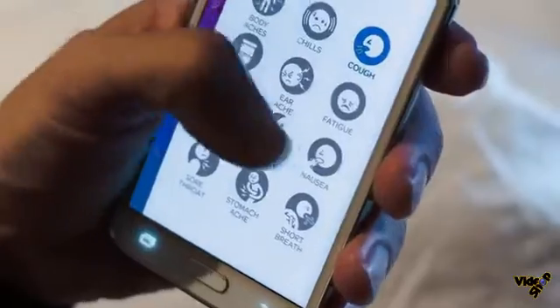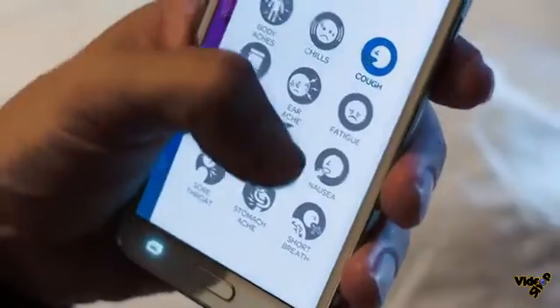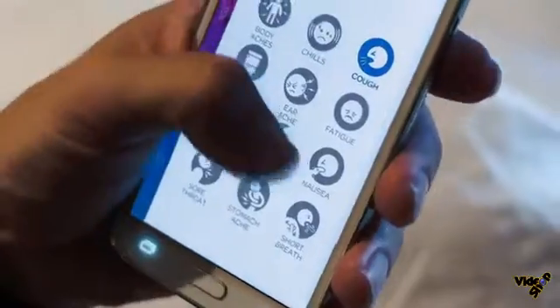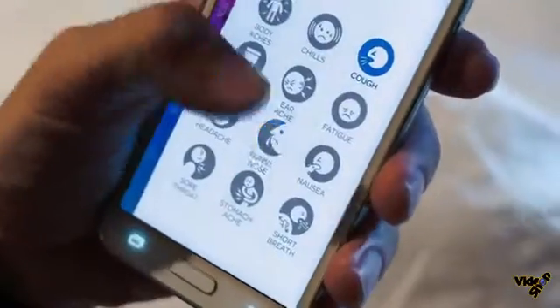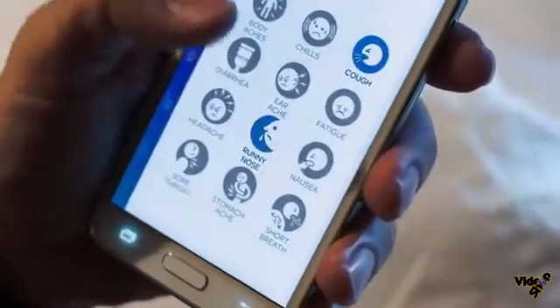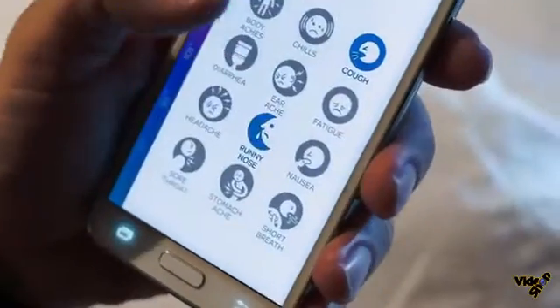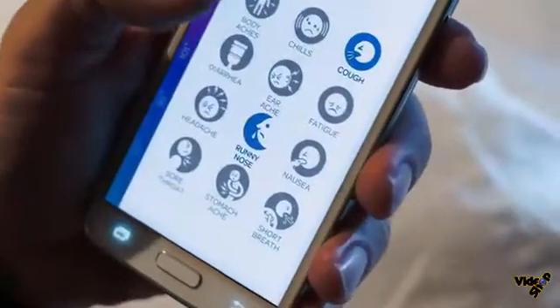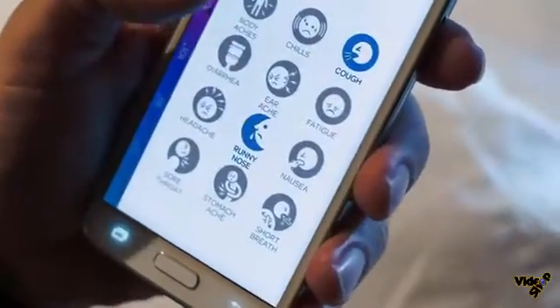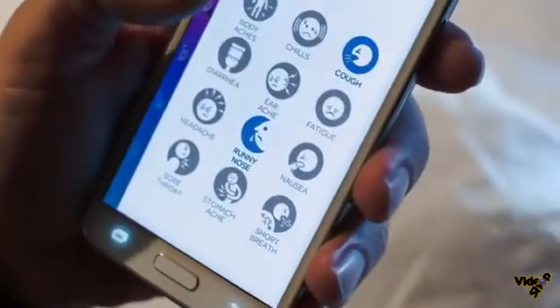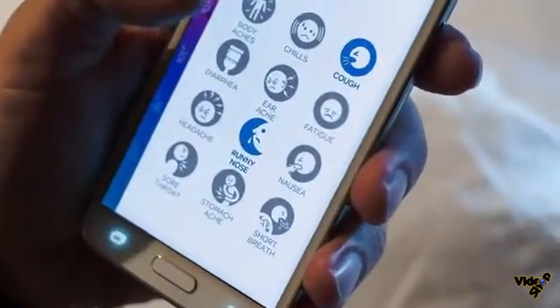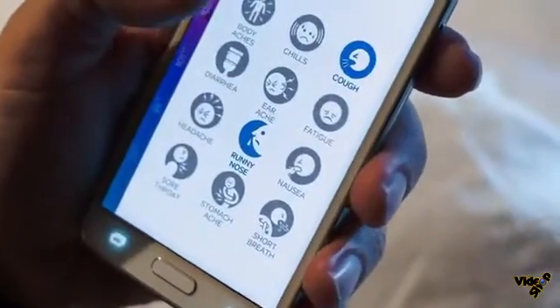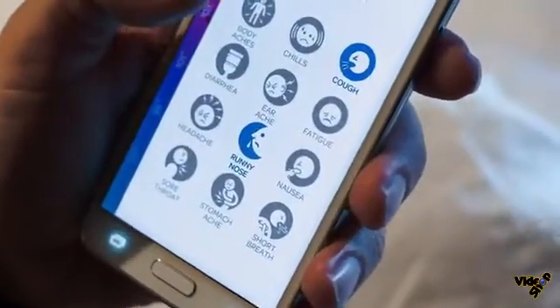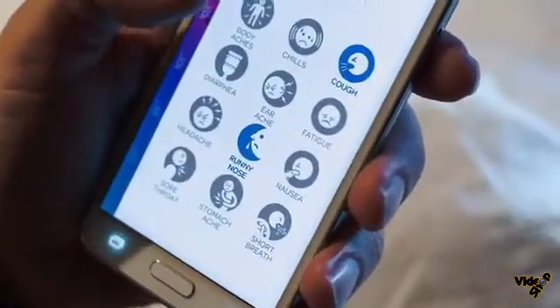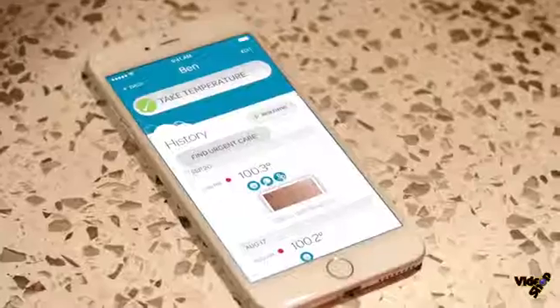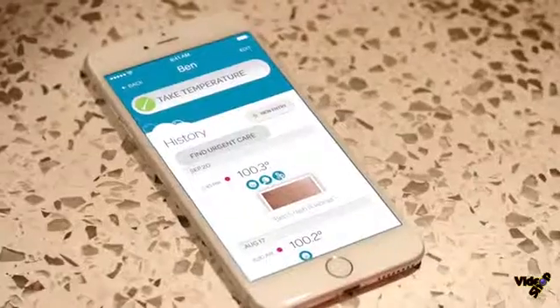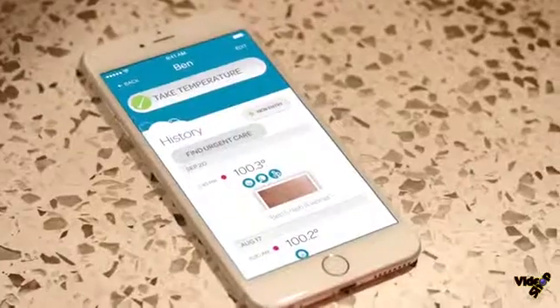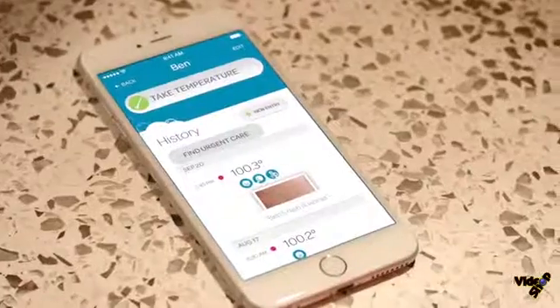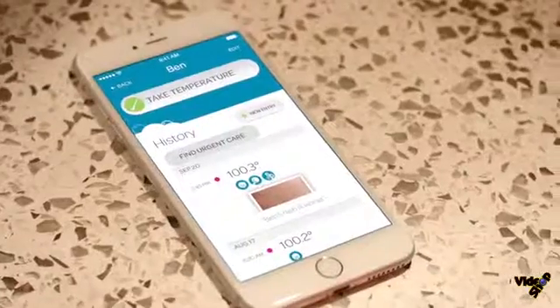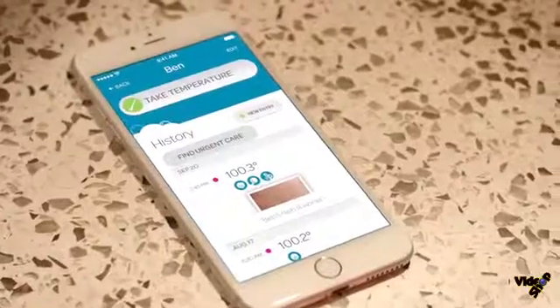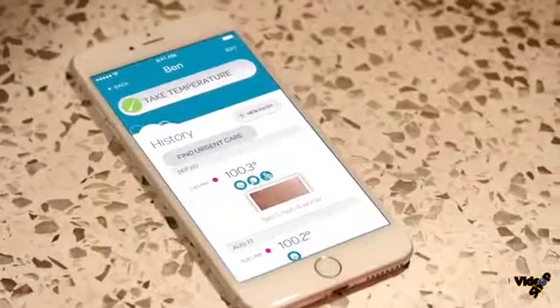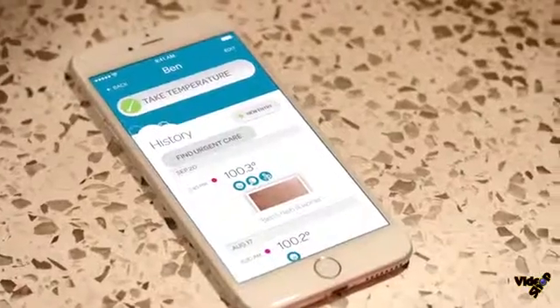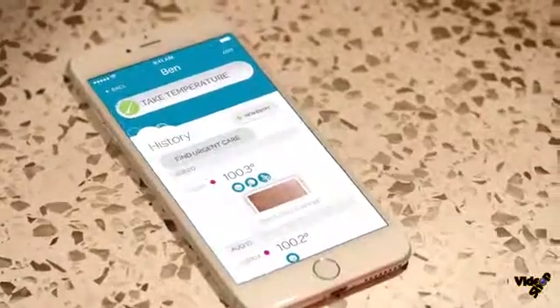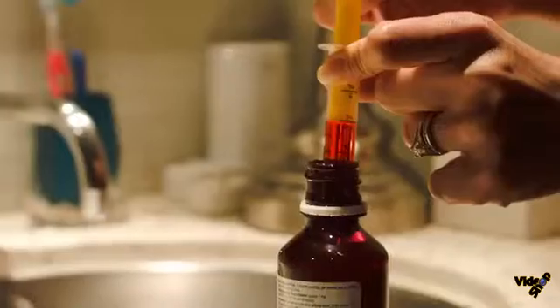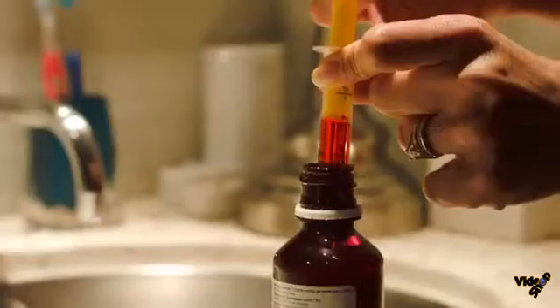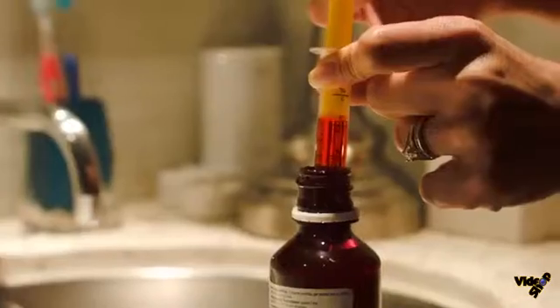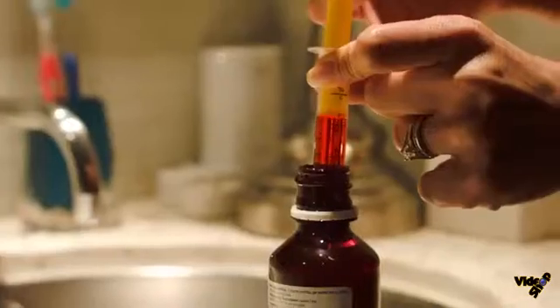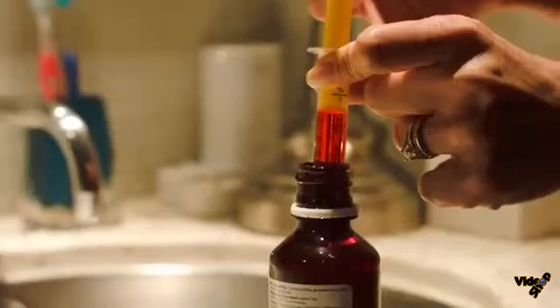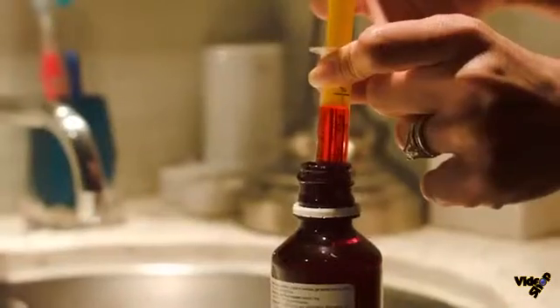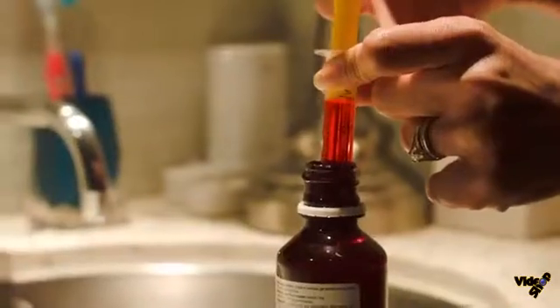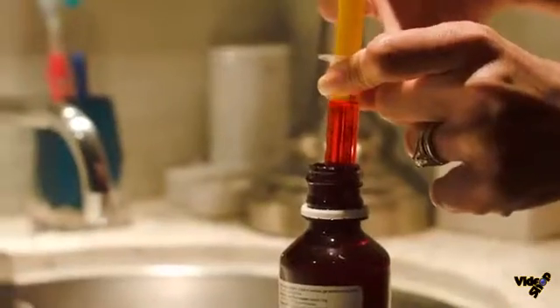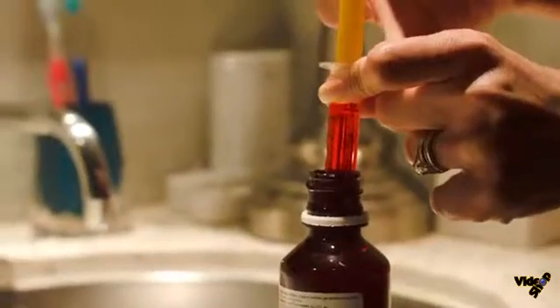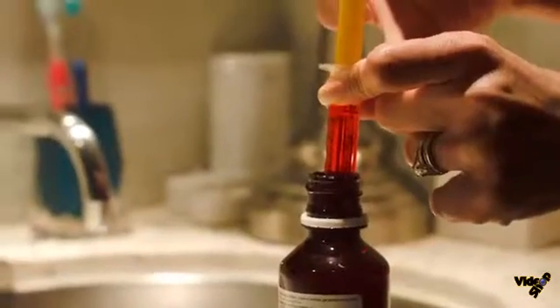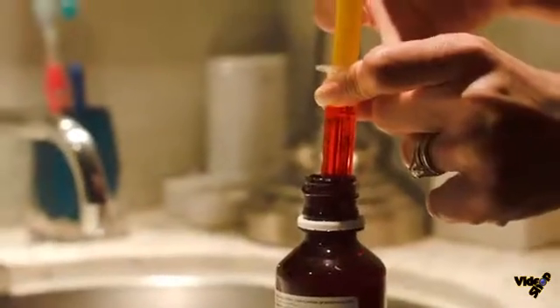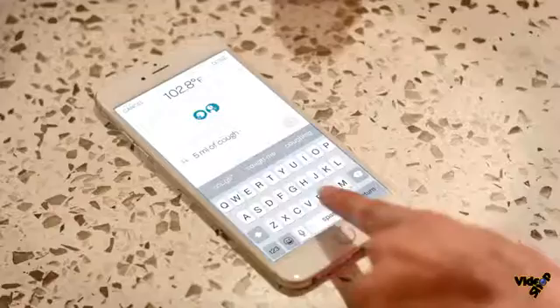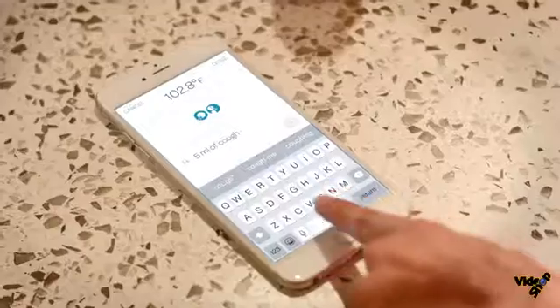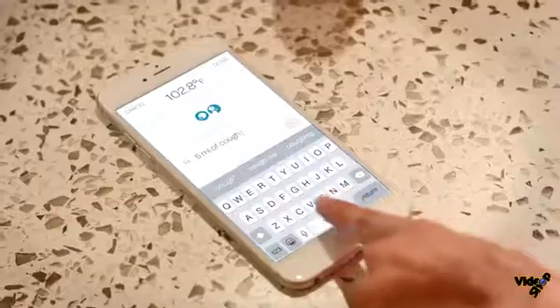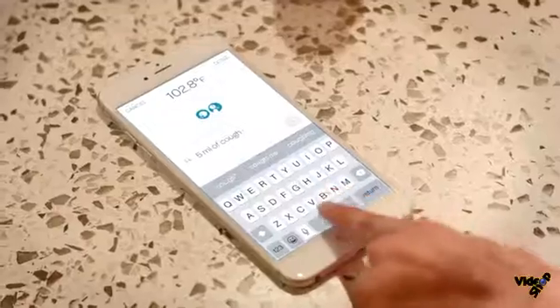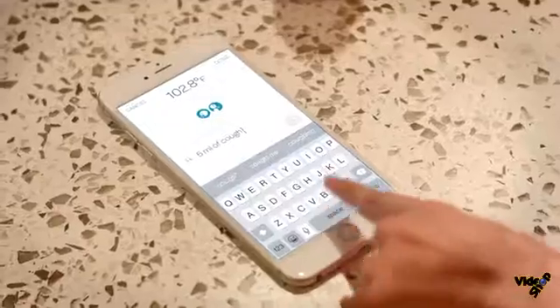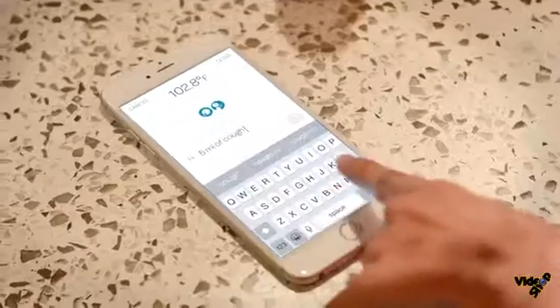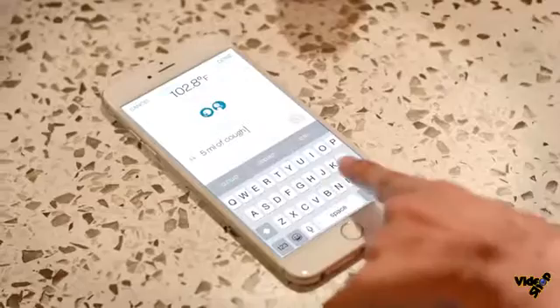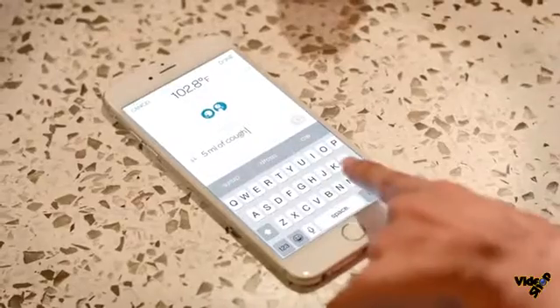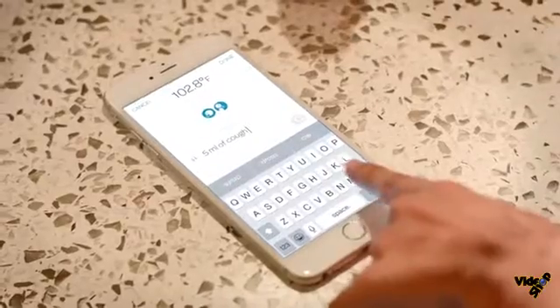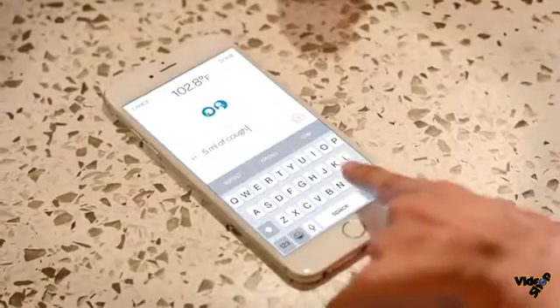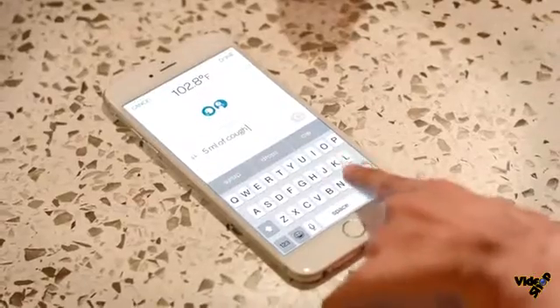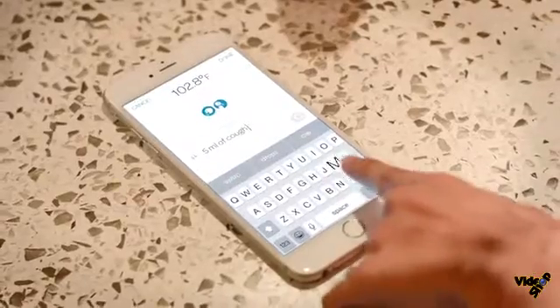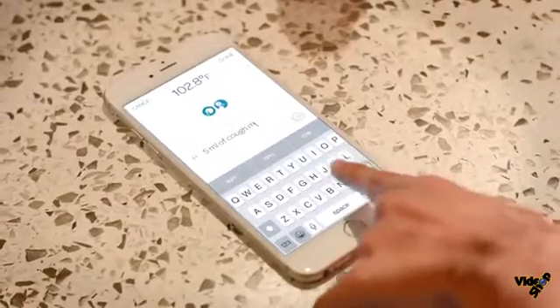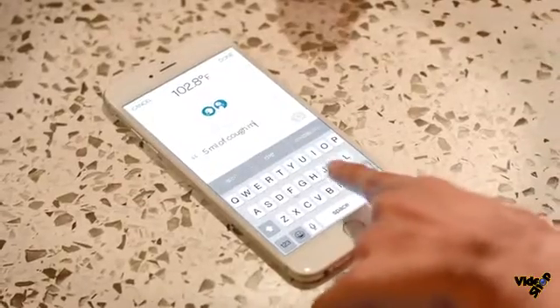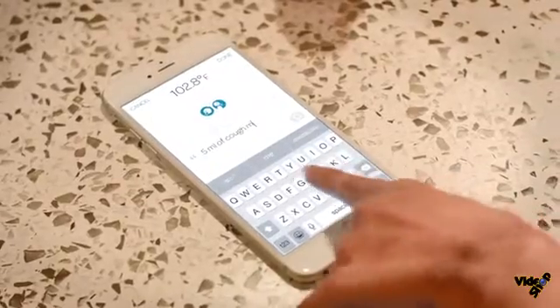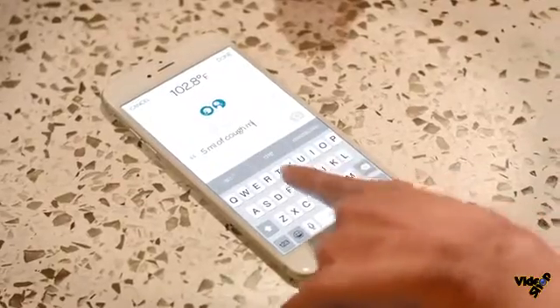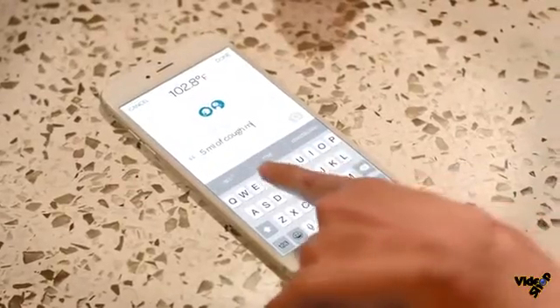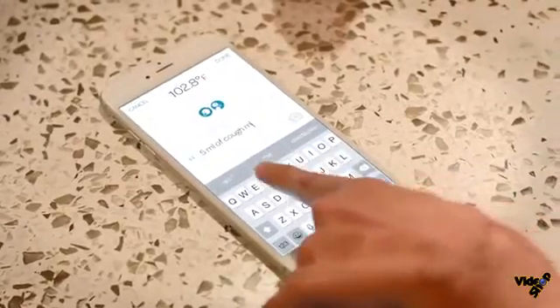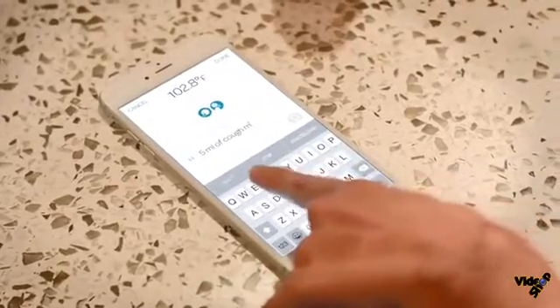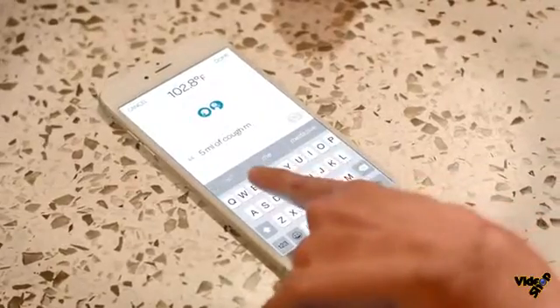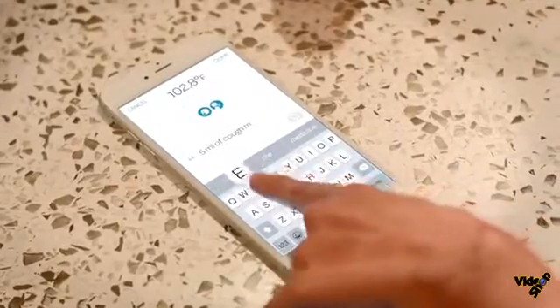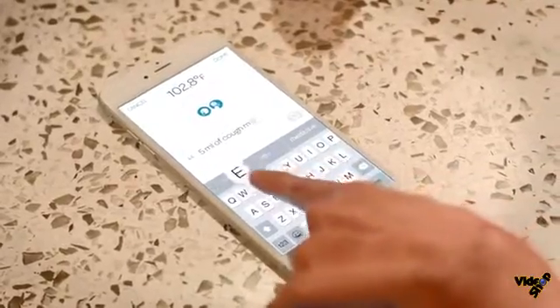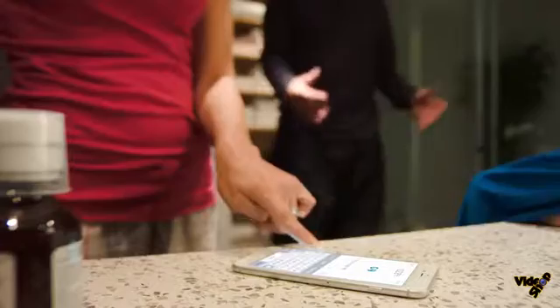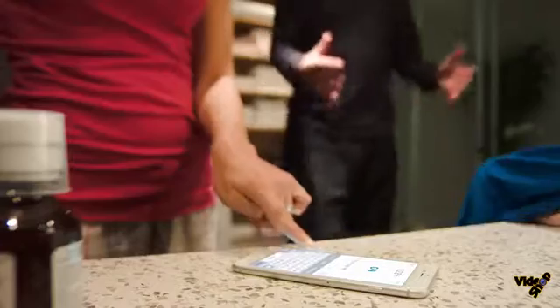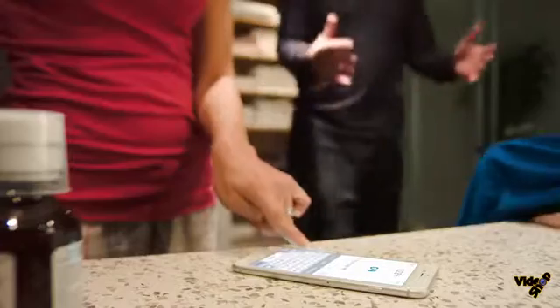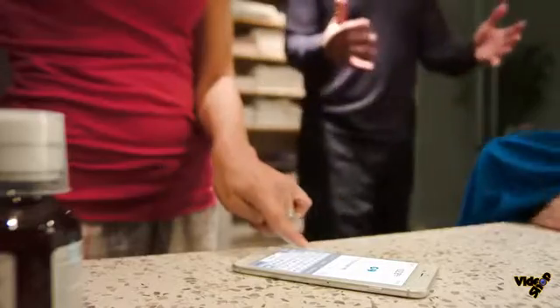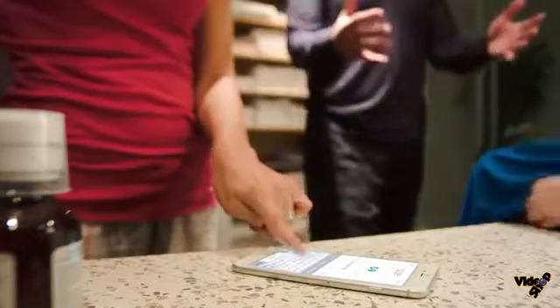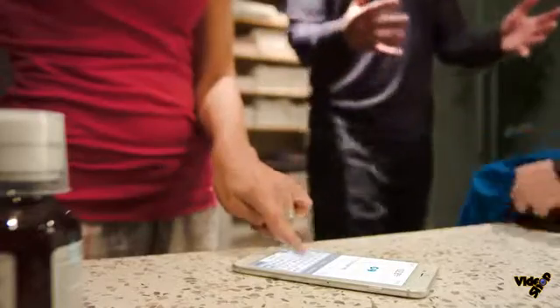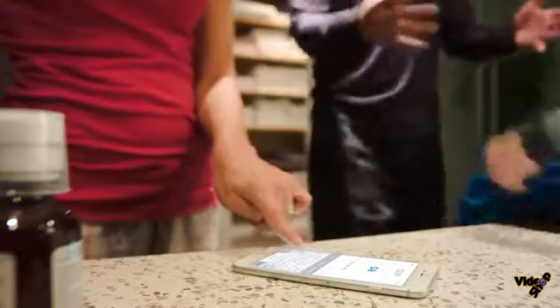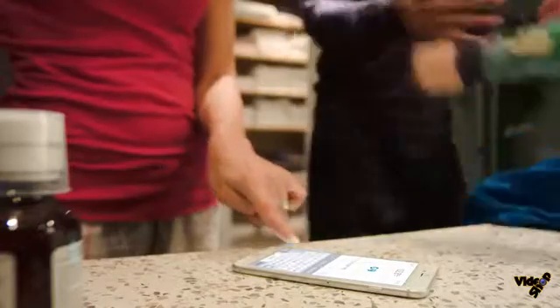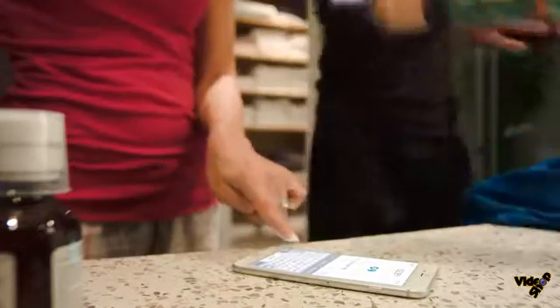you can track symptoms, take pictures, and even record custom notes, so you have a full history of the illness.